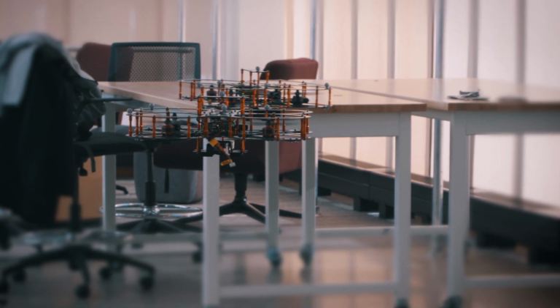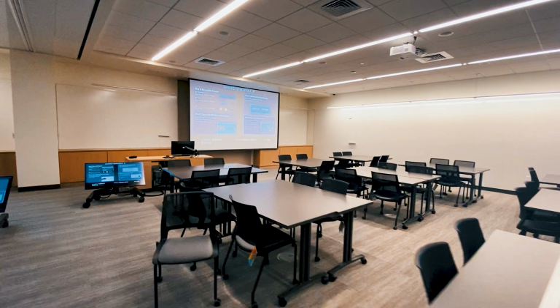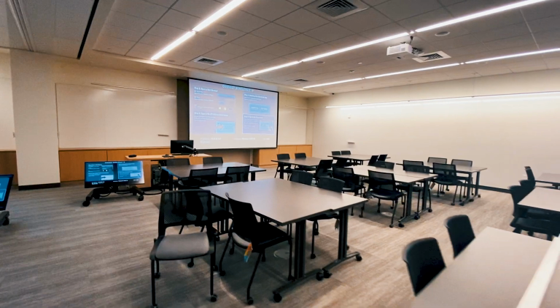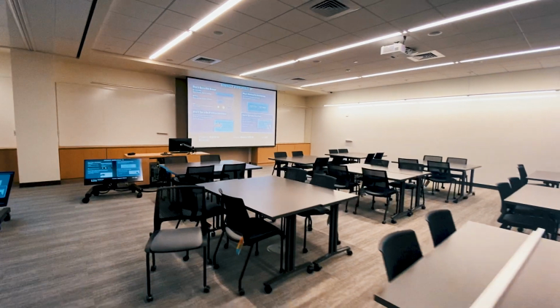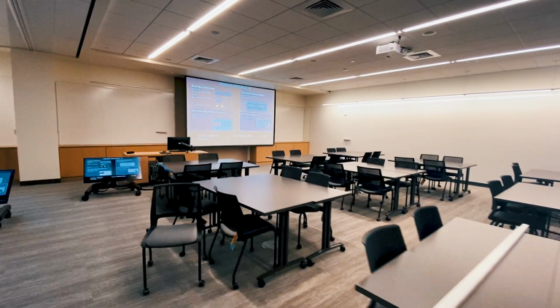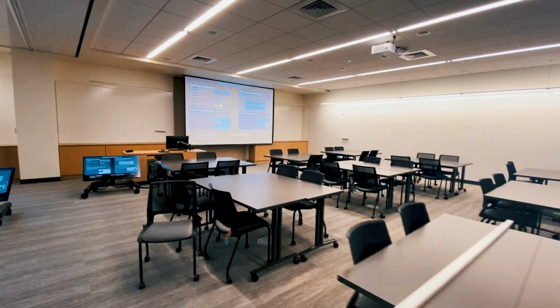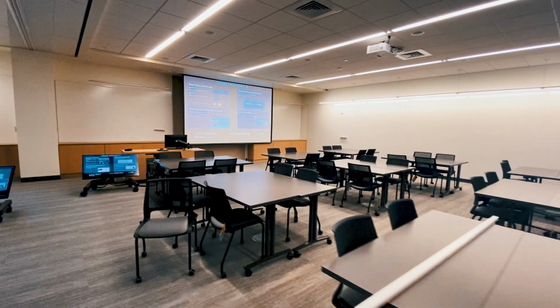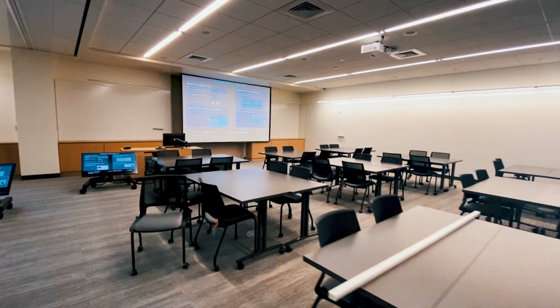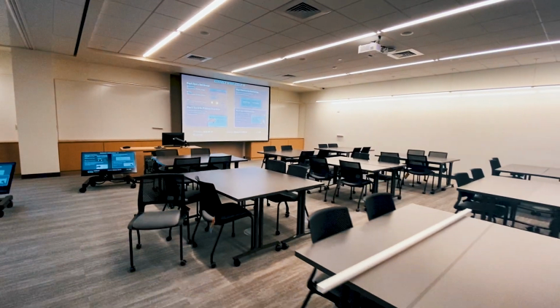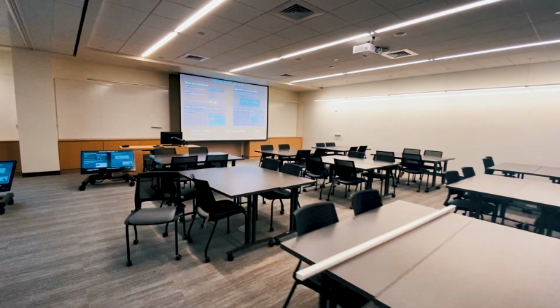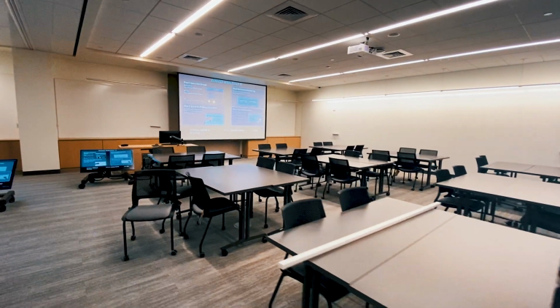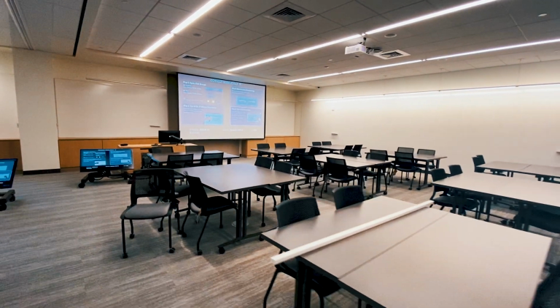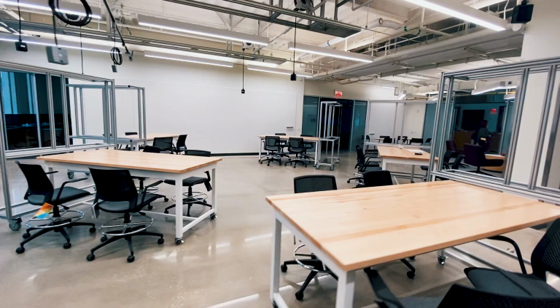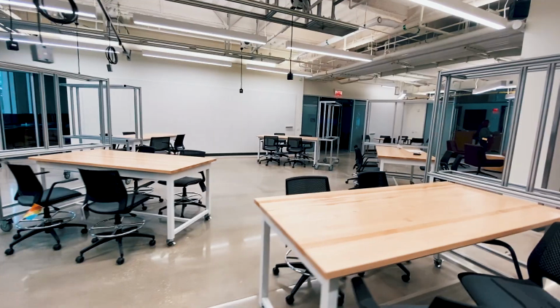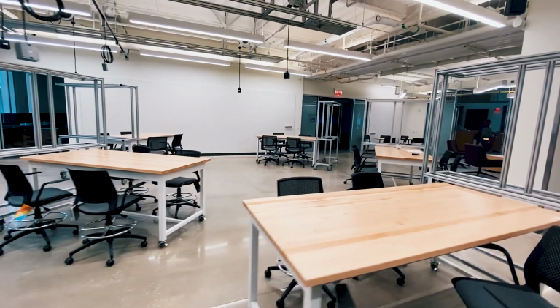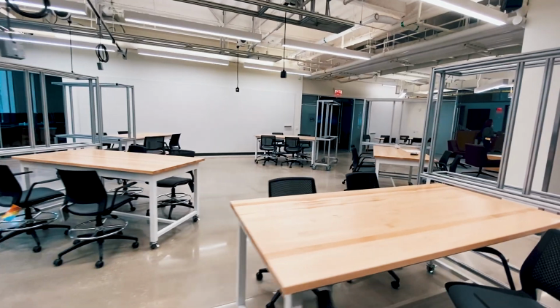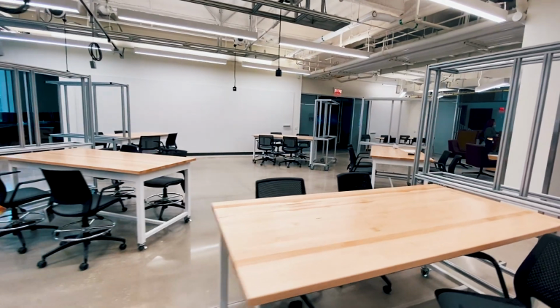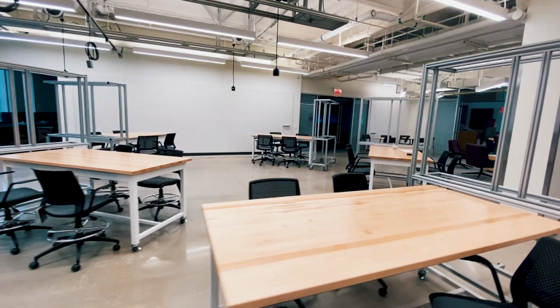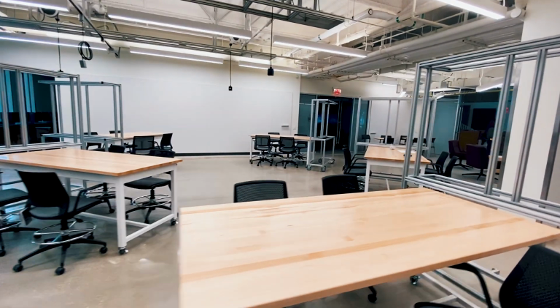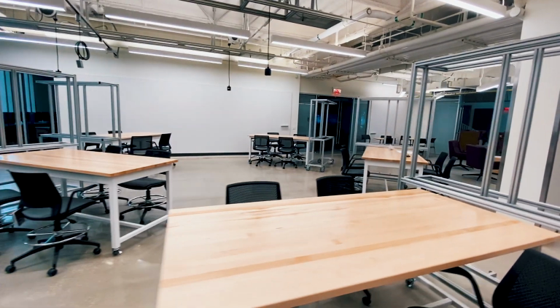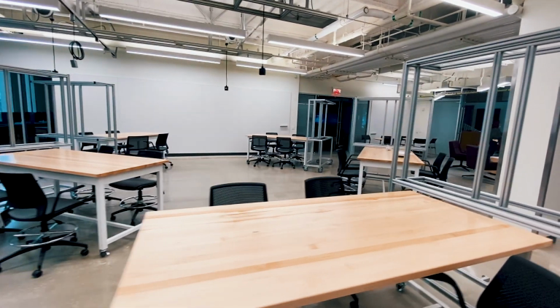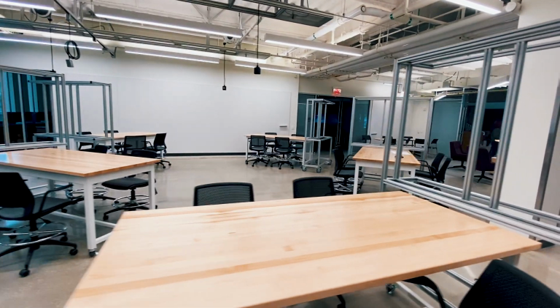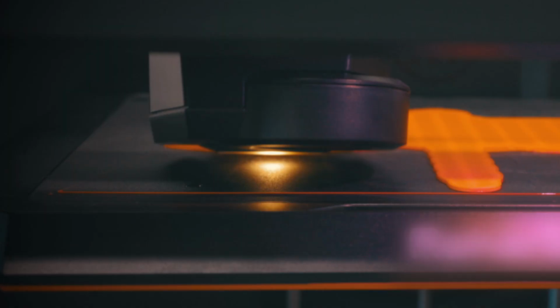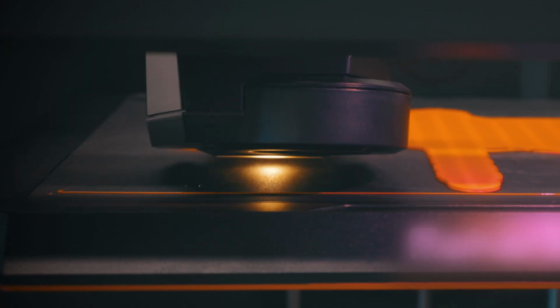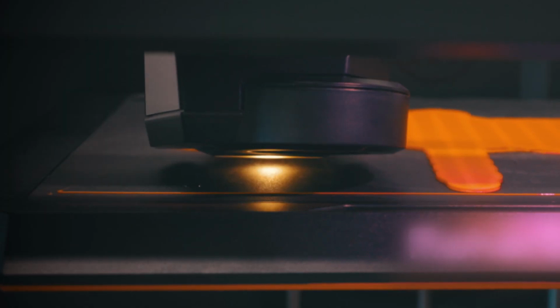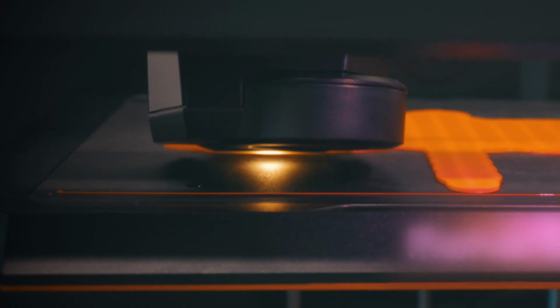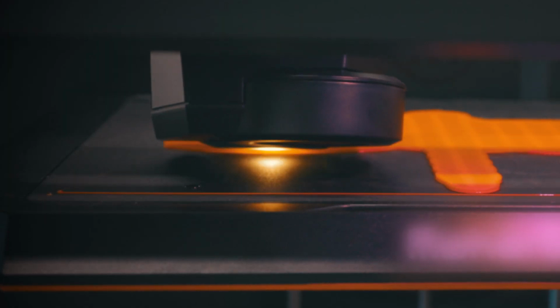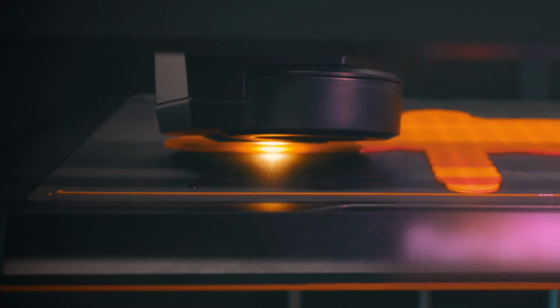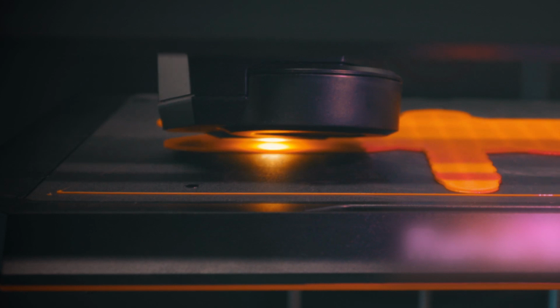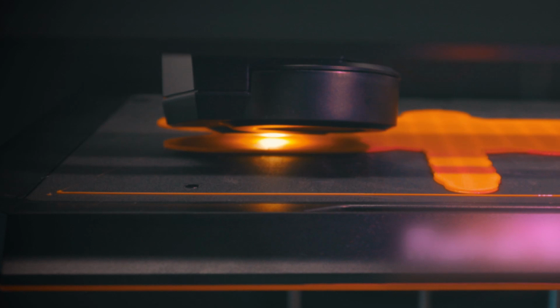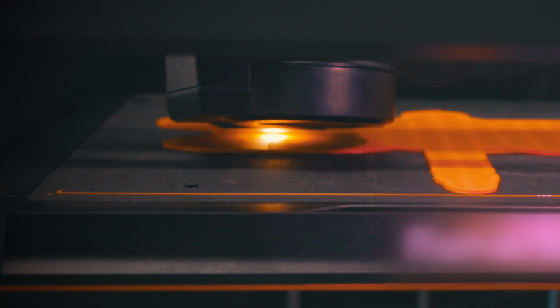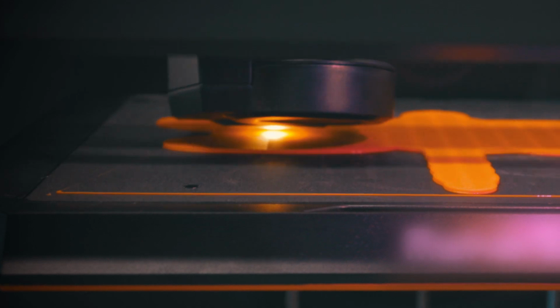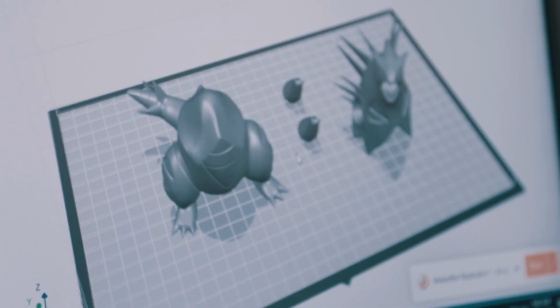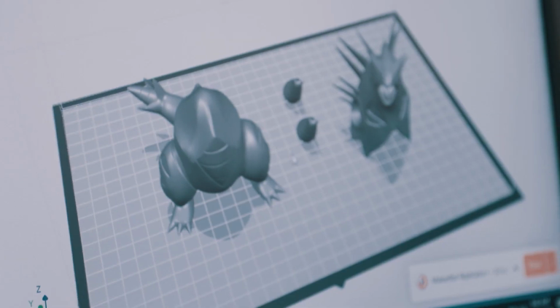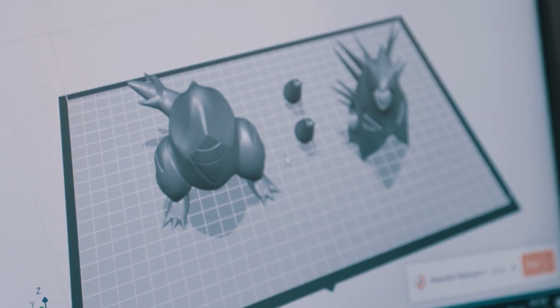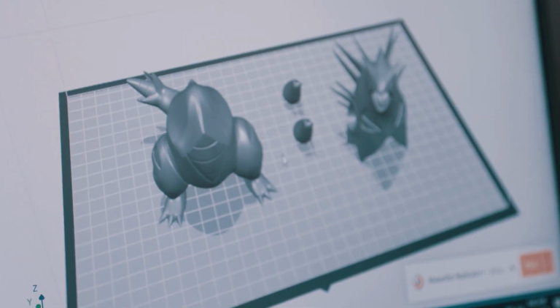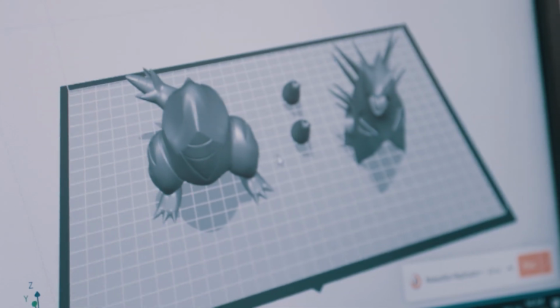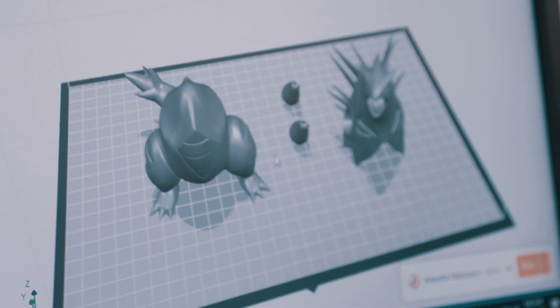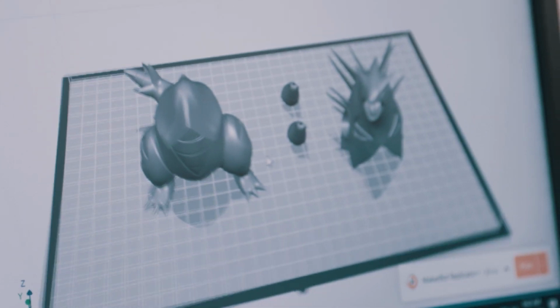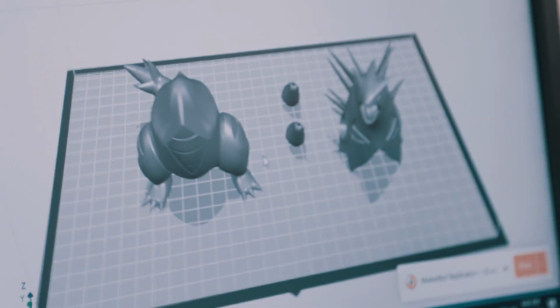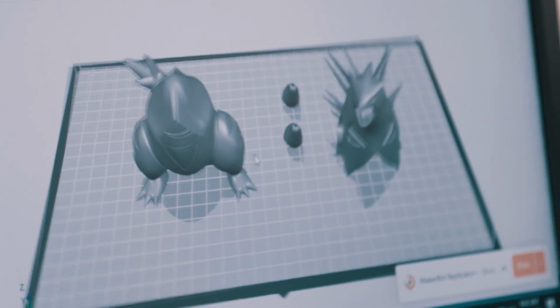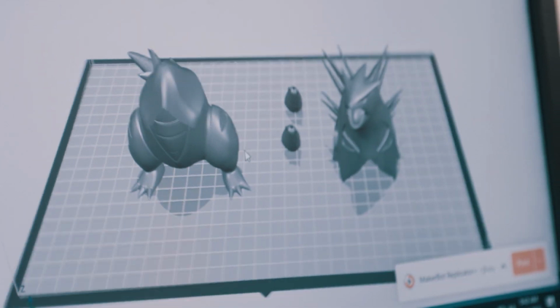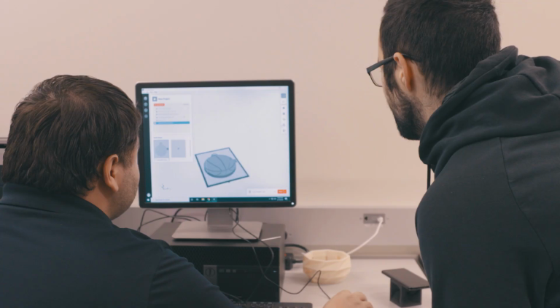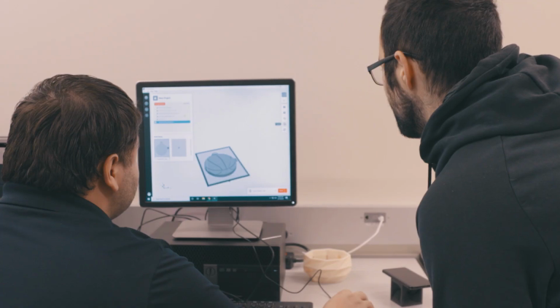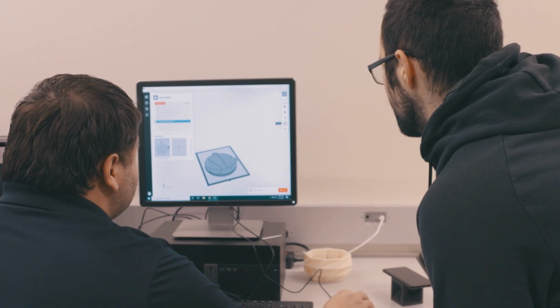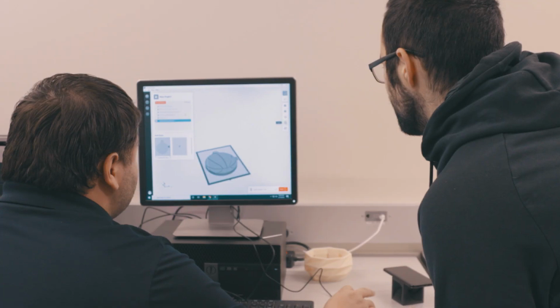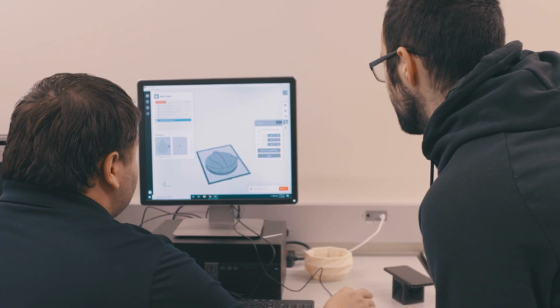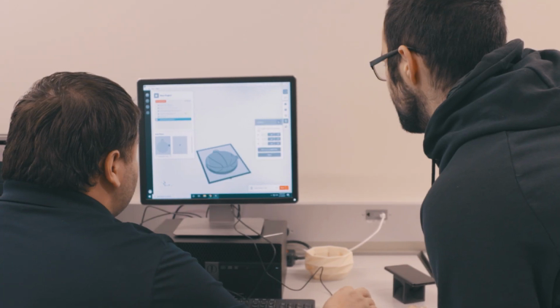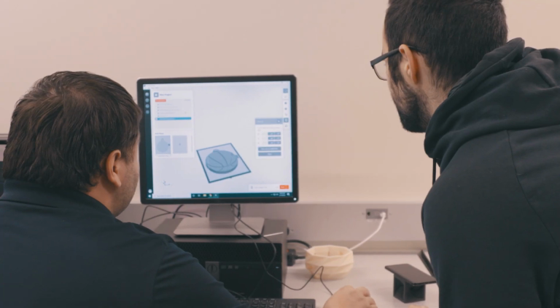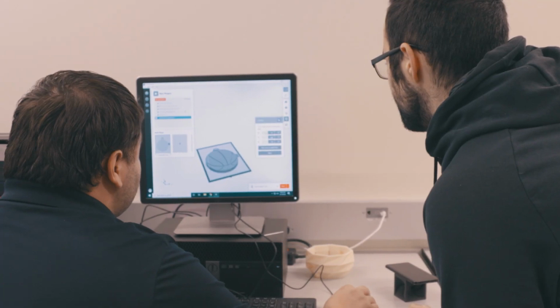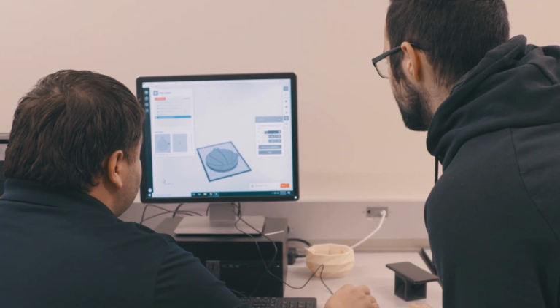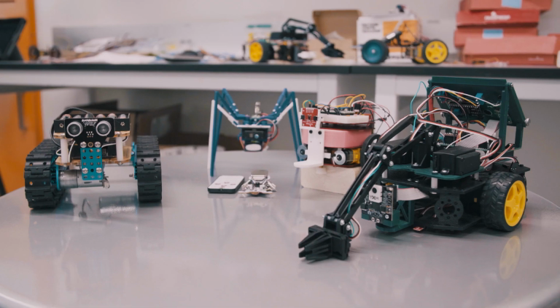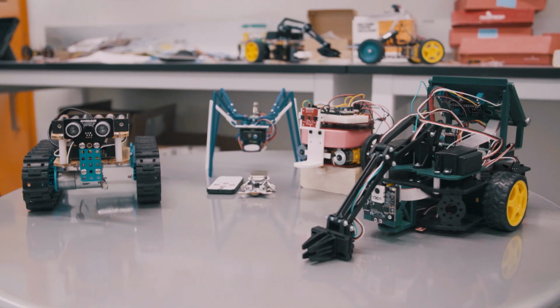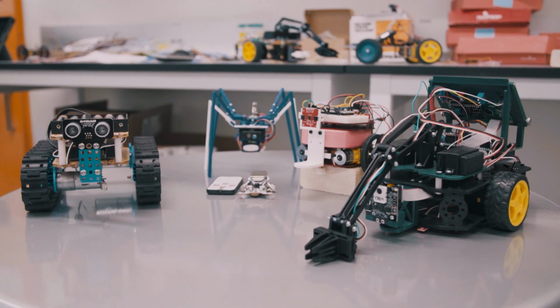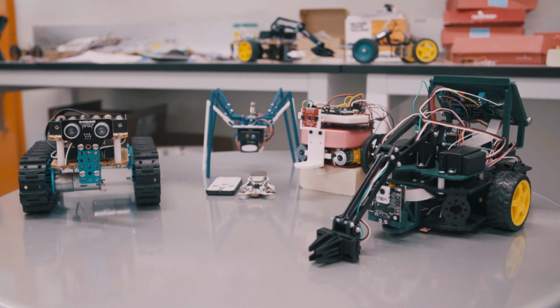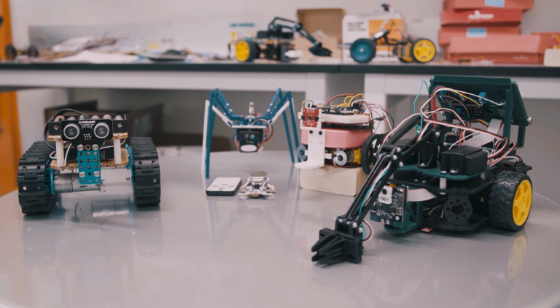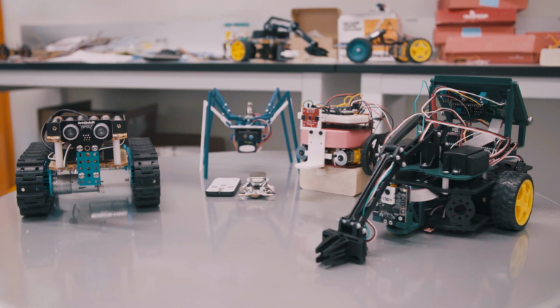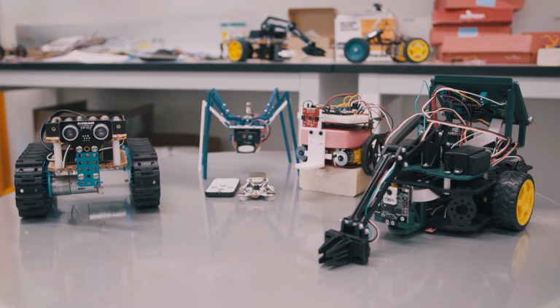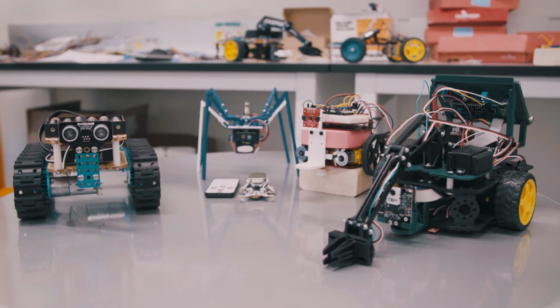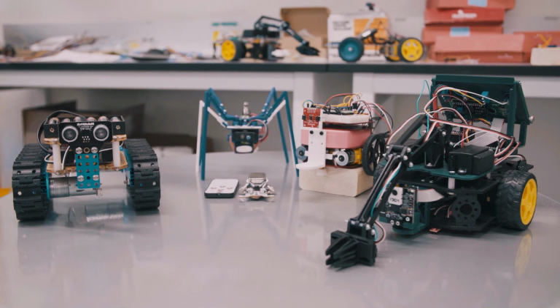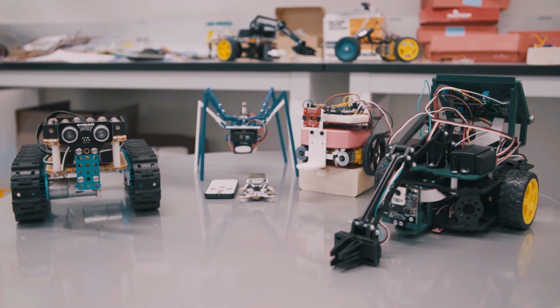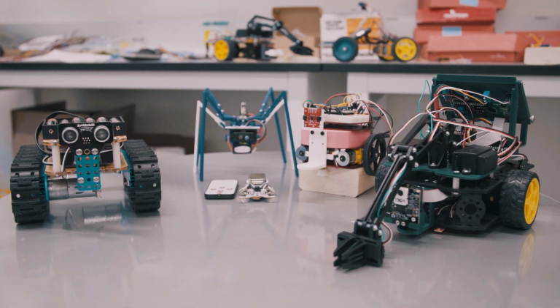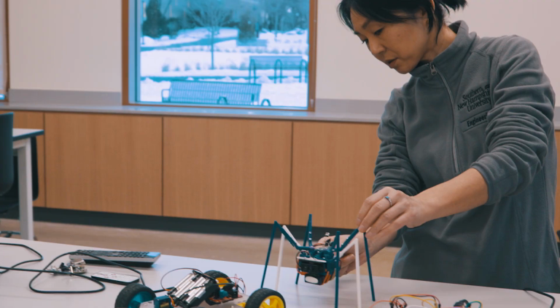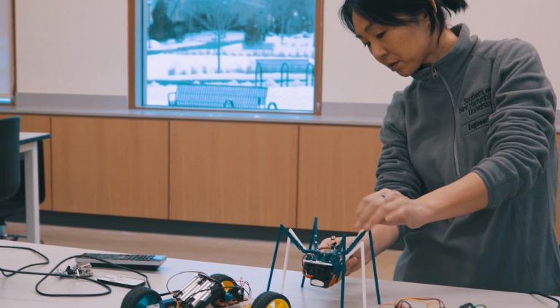Venture further and you'll find classrooms, a 3D printing lab, and a robotics lab.